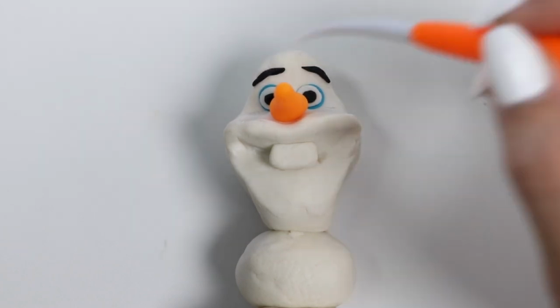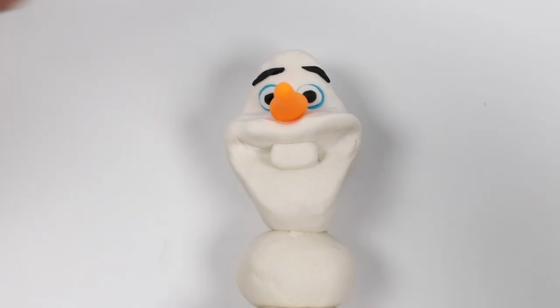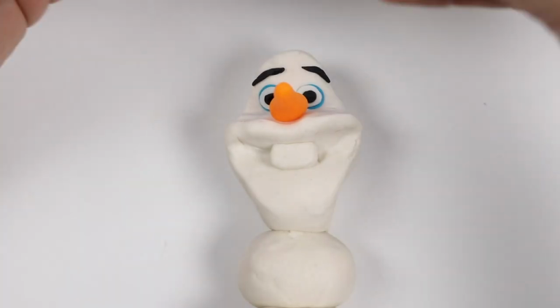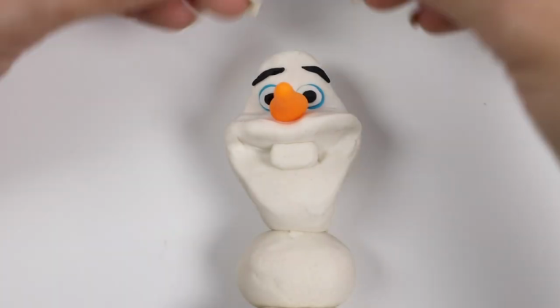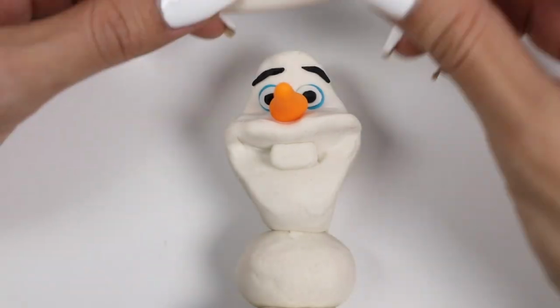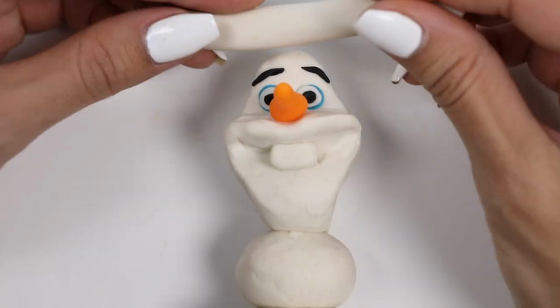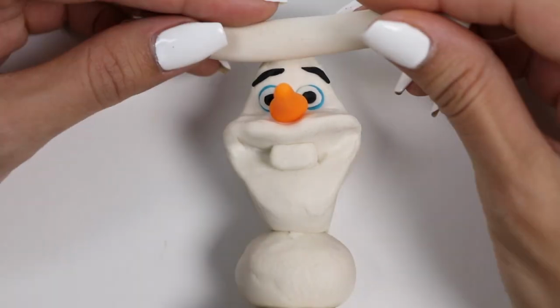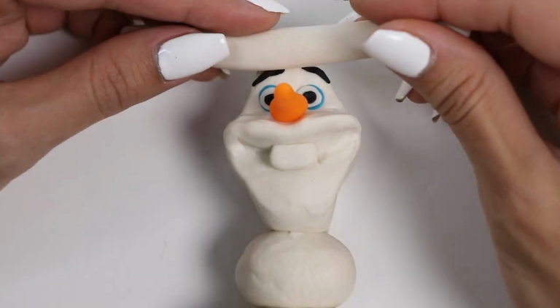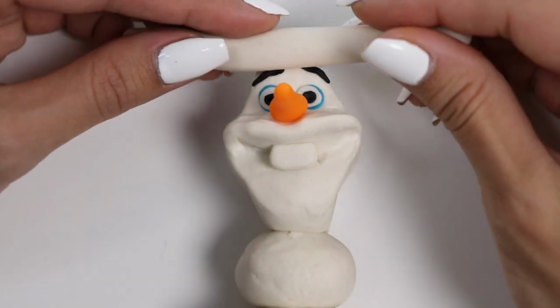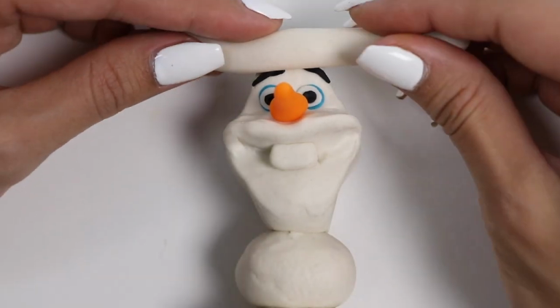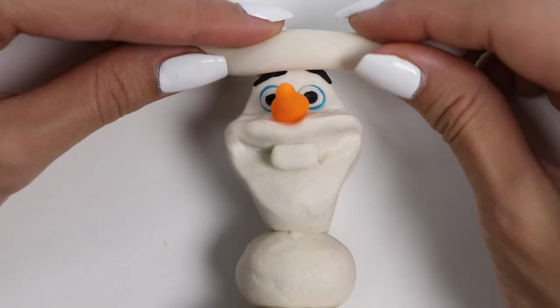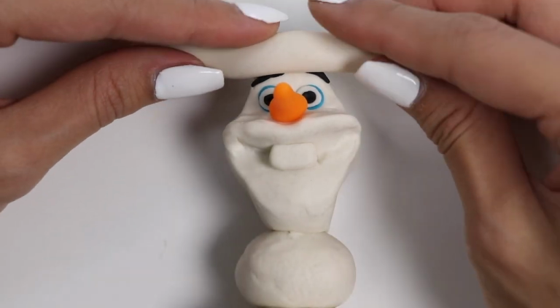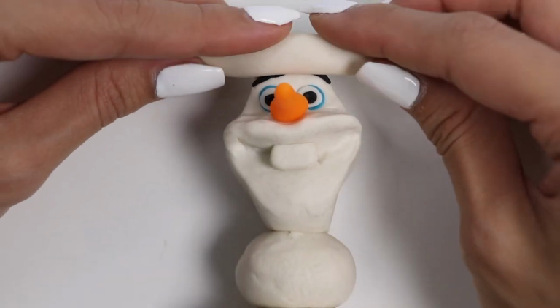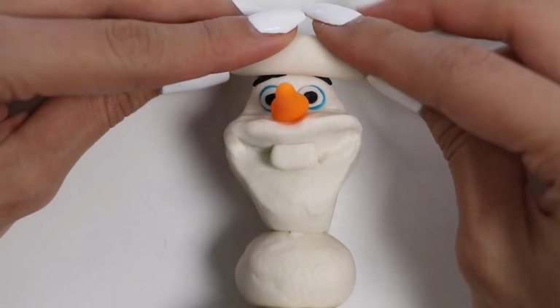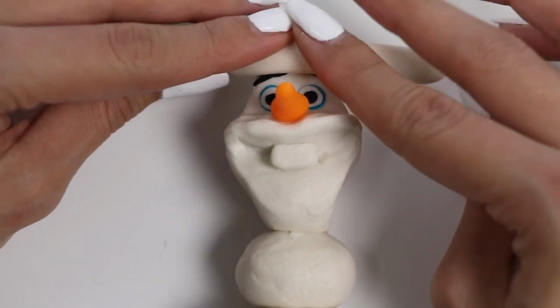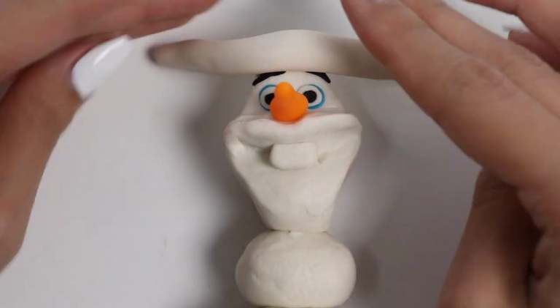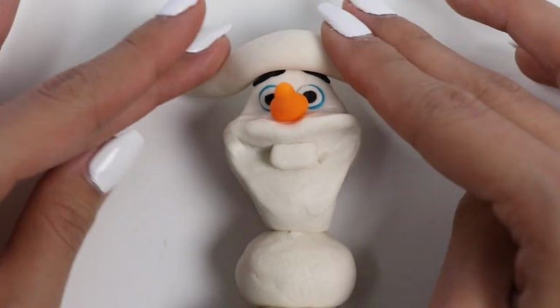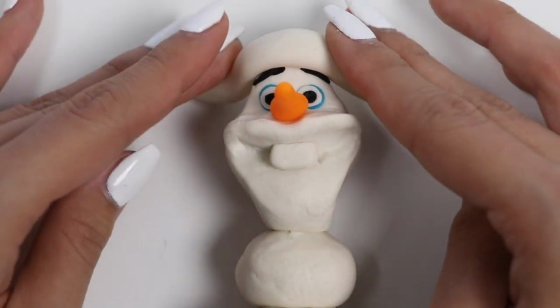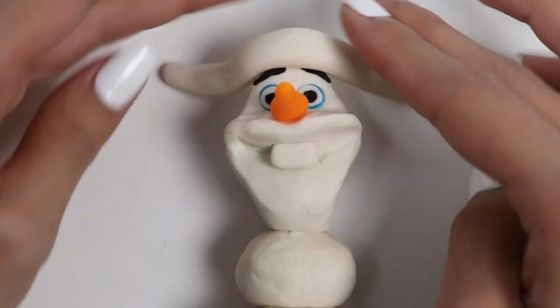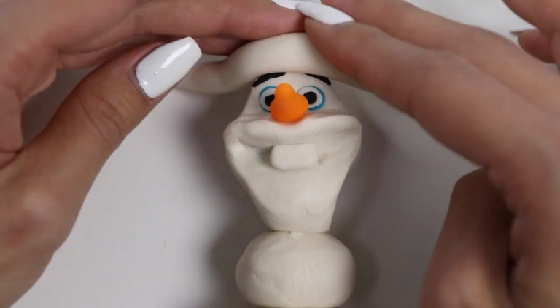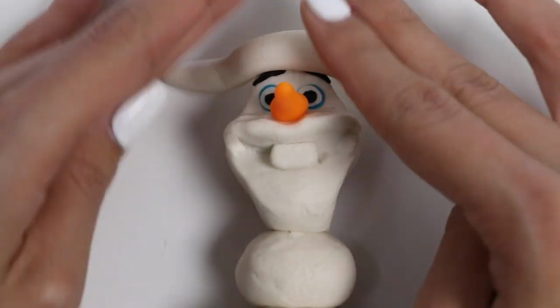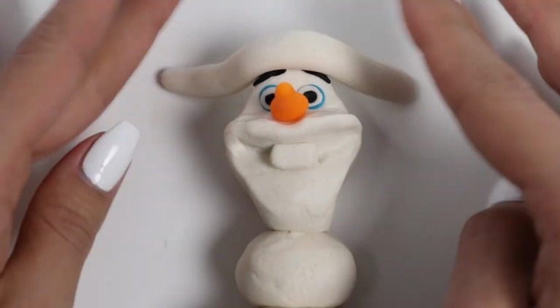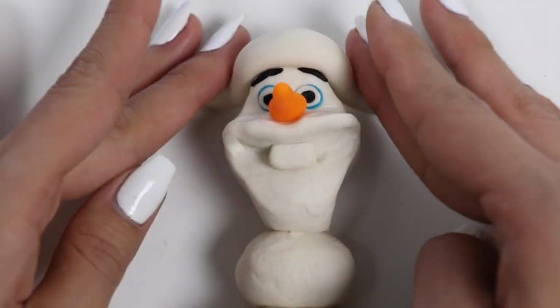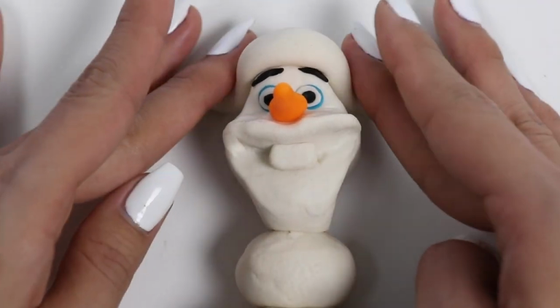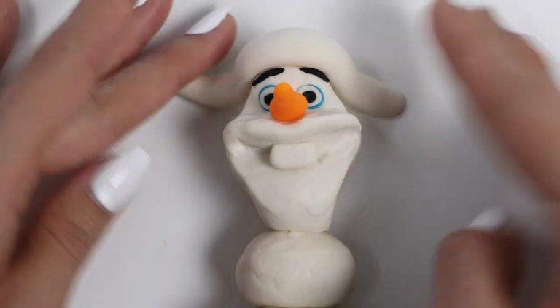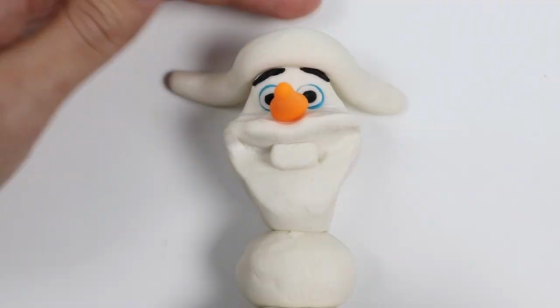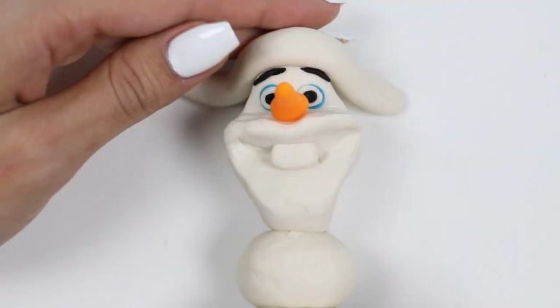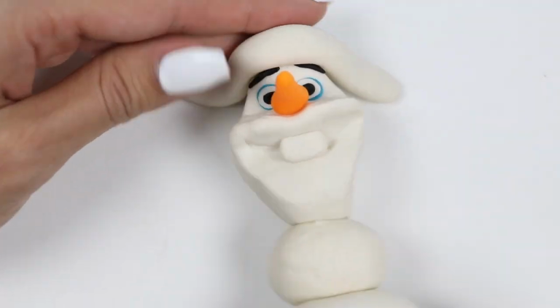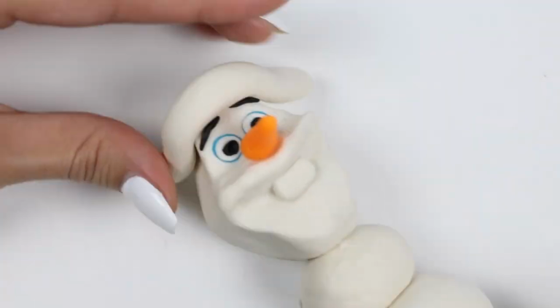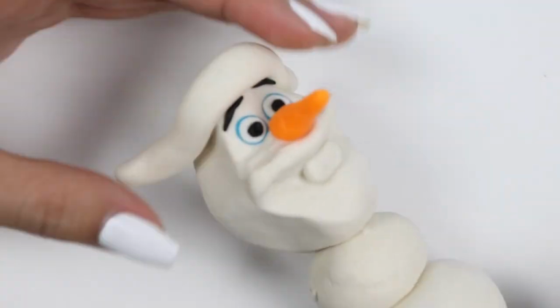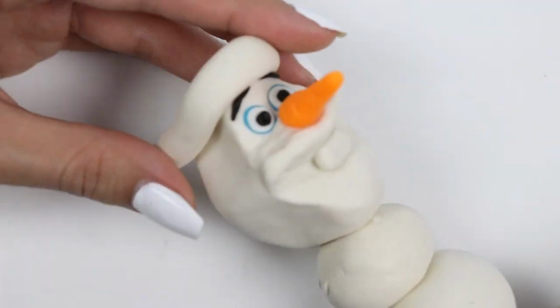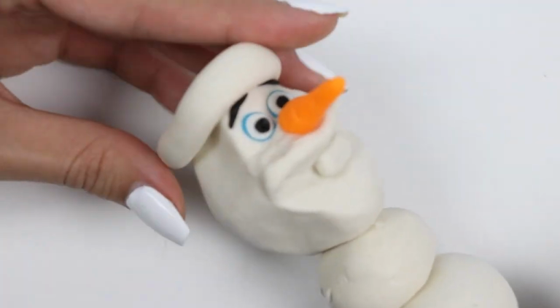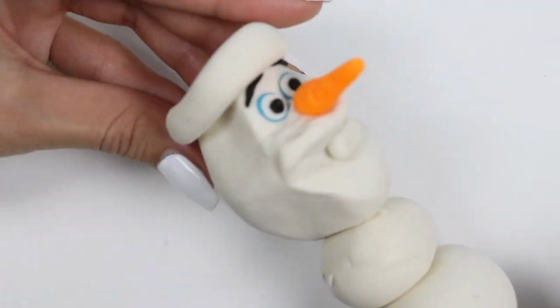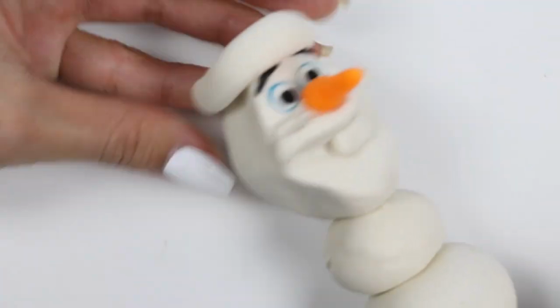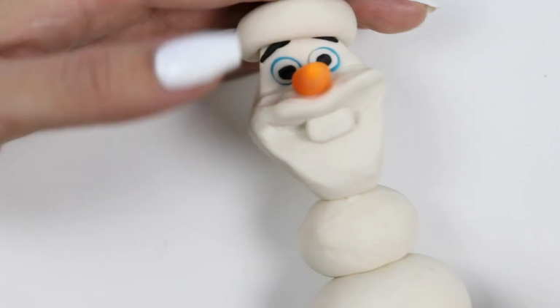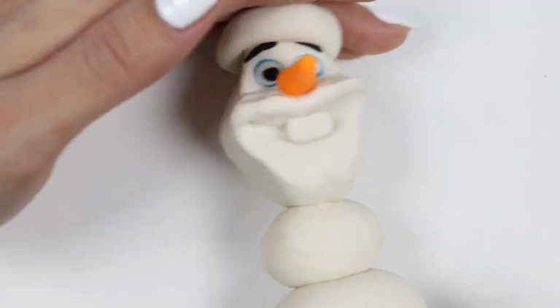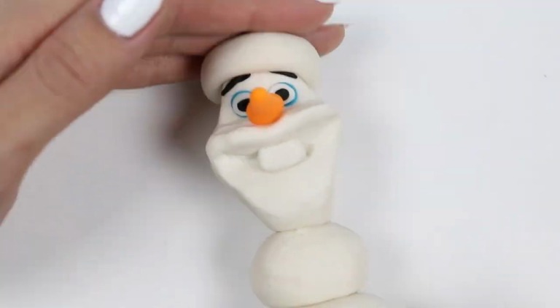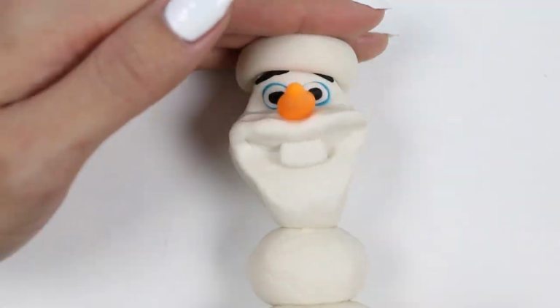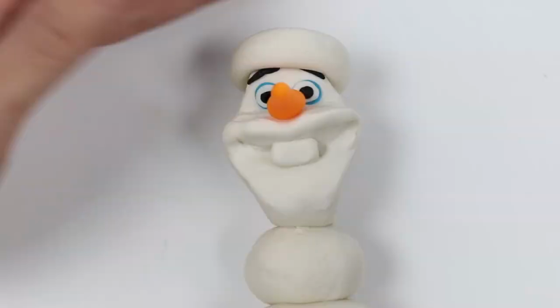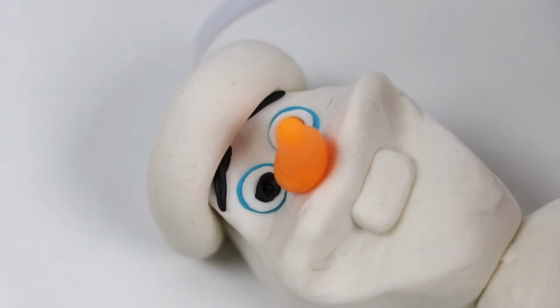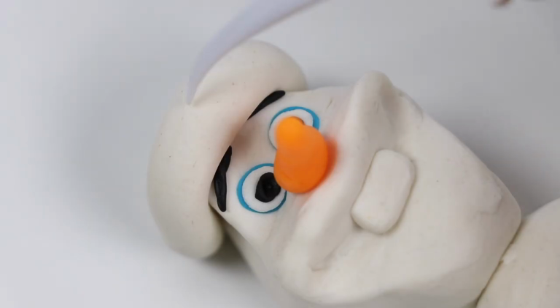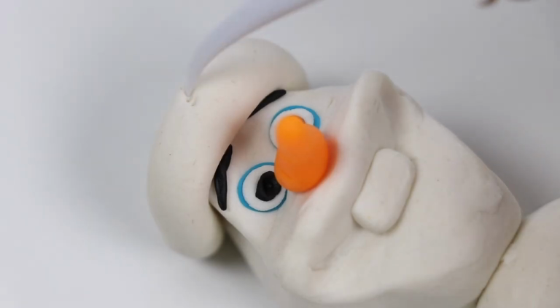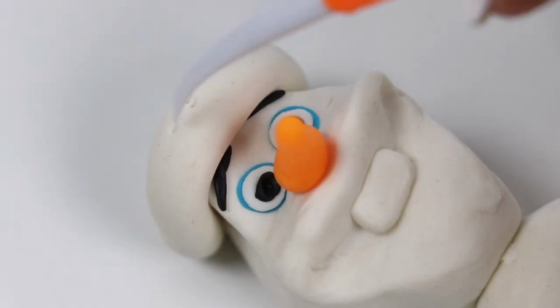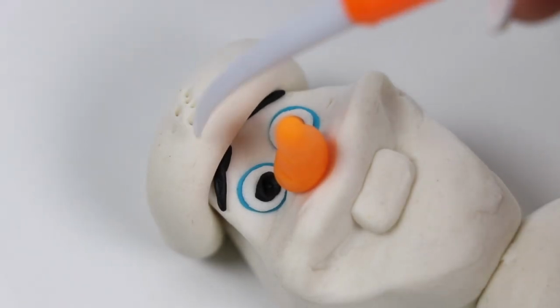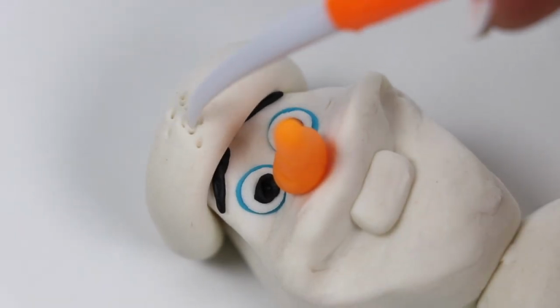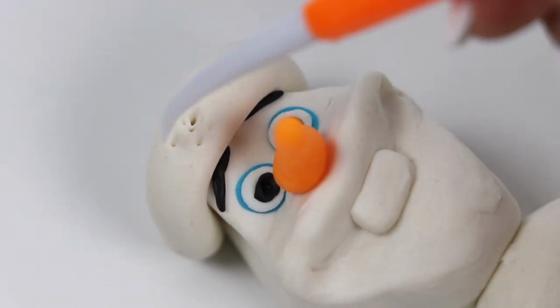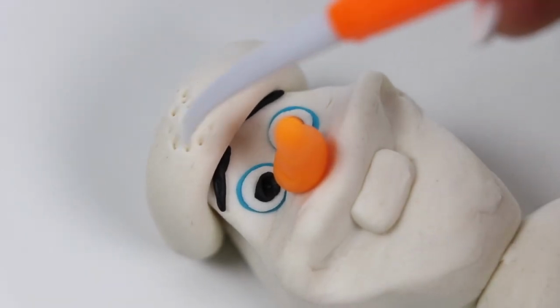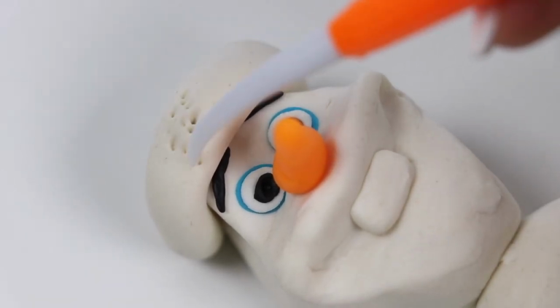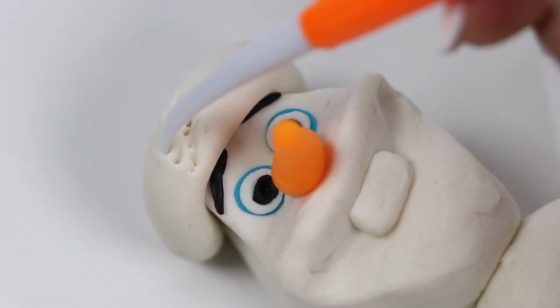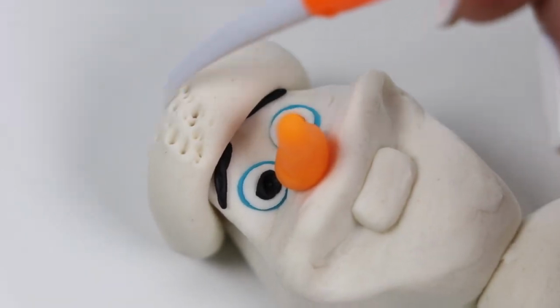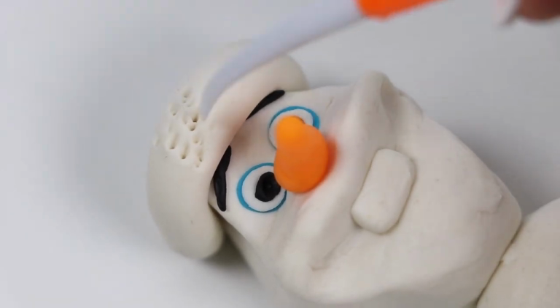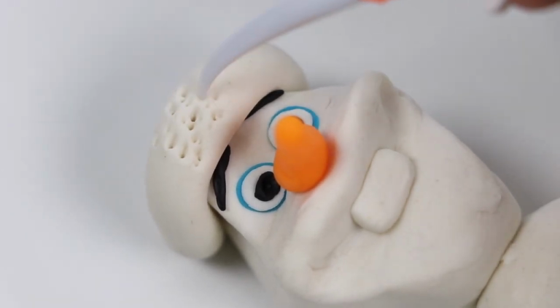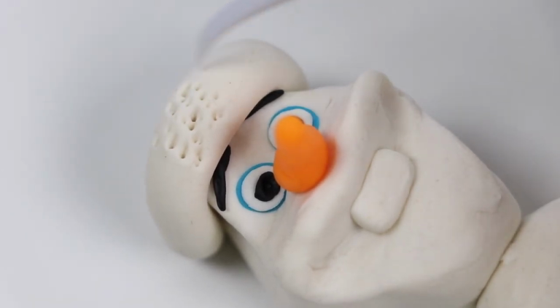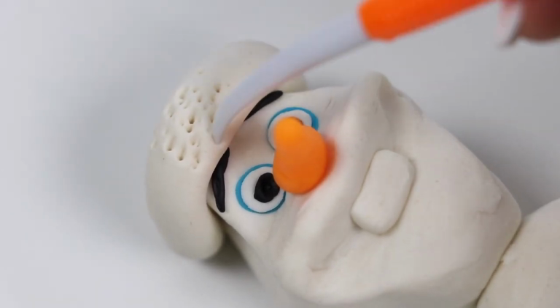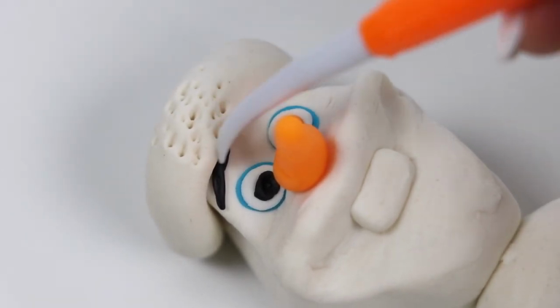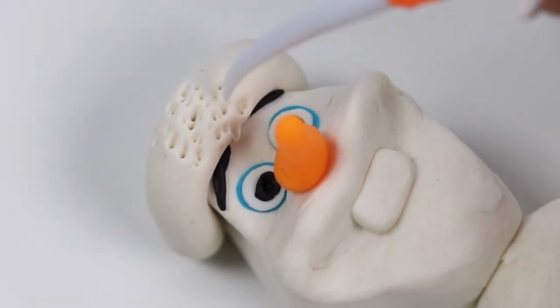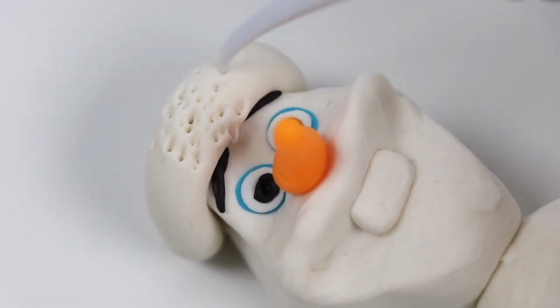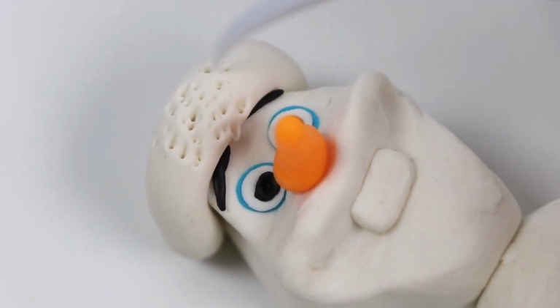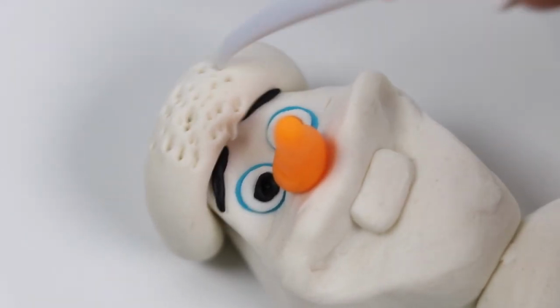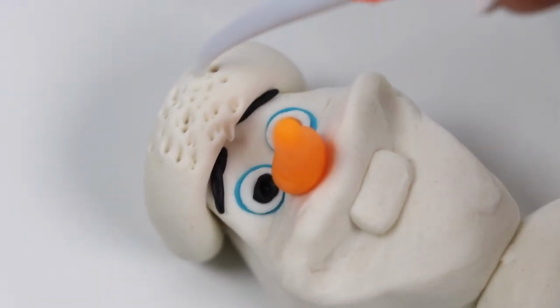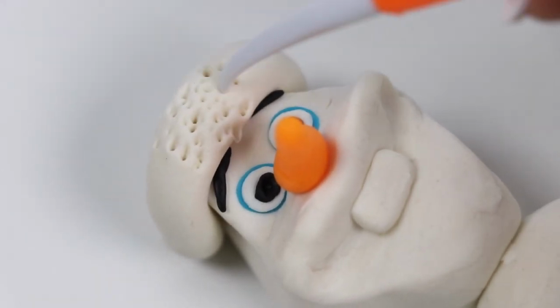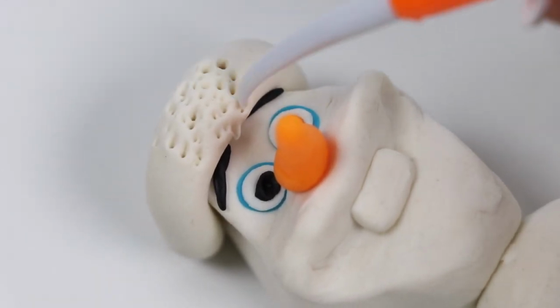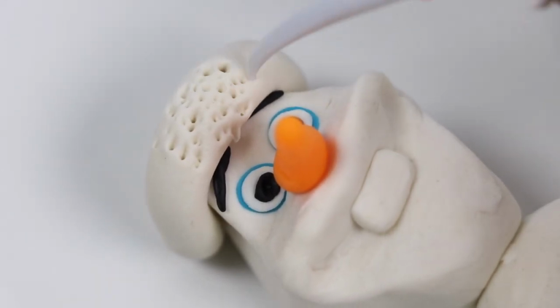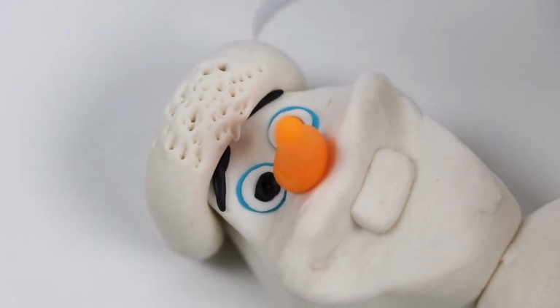And since it's the holidays, let's give him a Christmas hat. I'll add details to make it look fluffy.